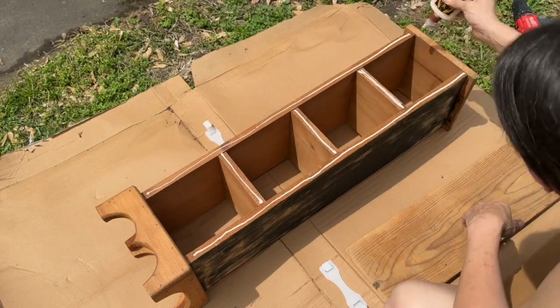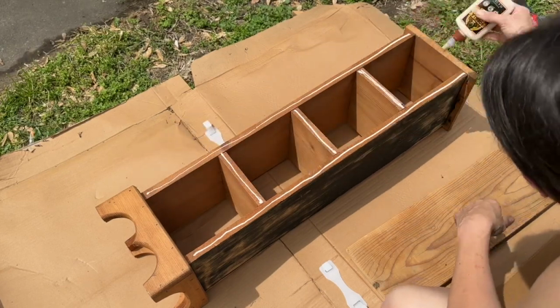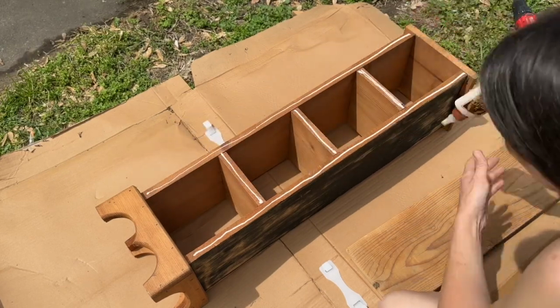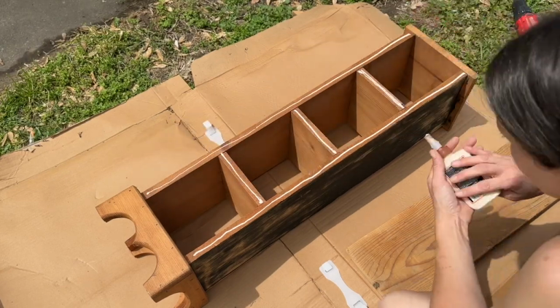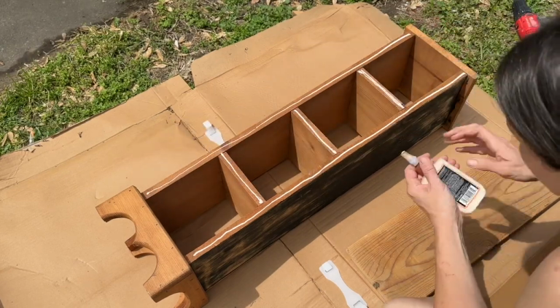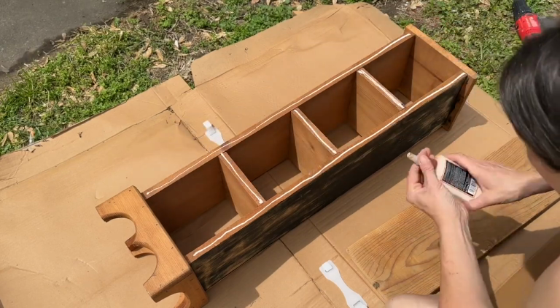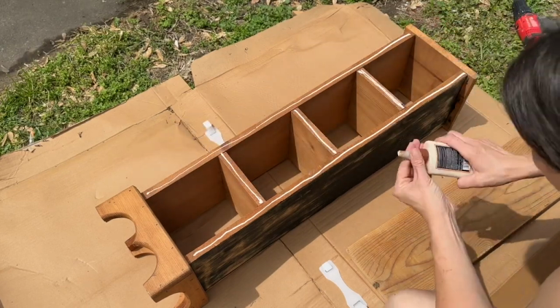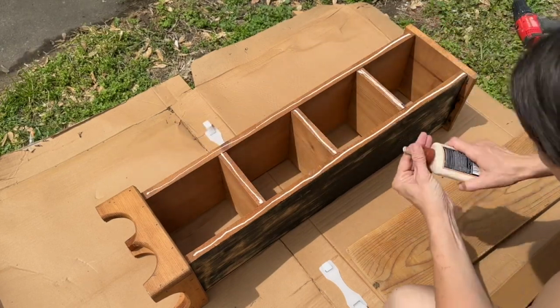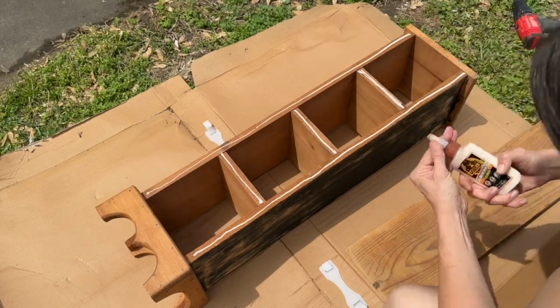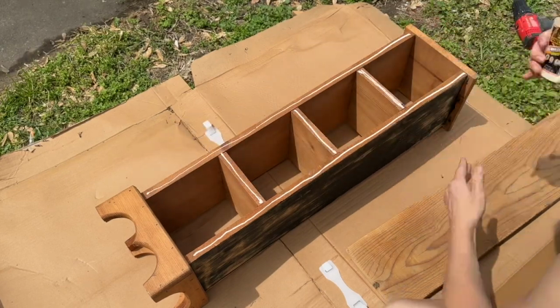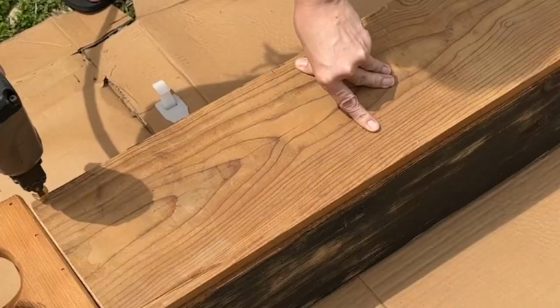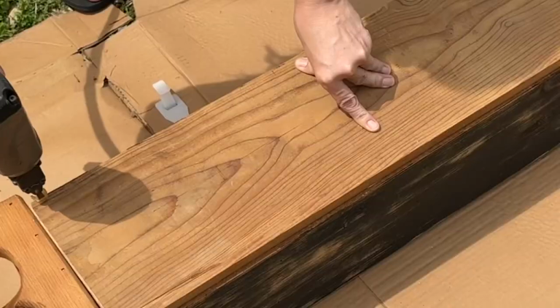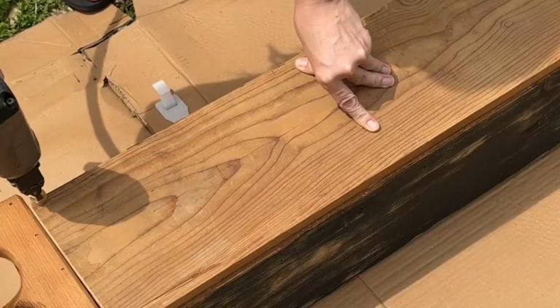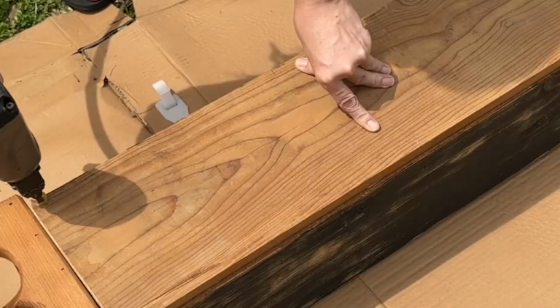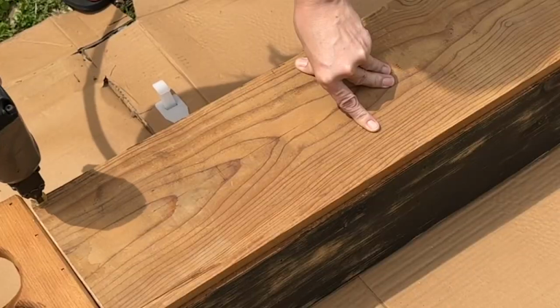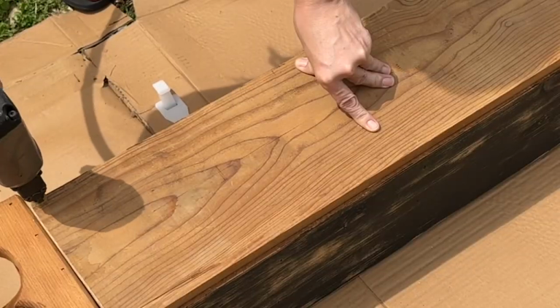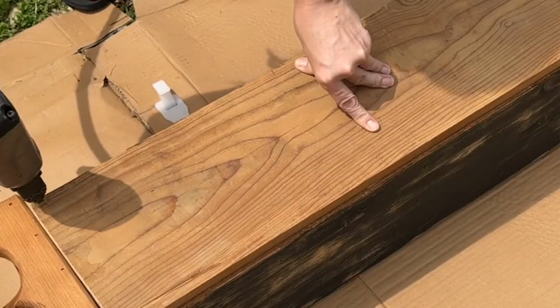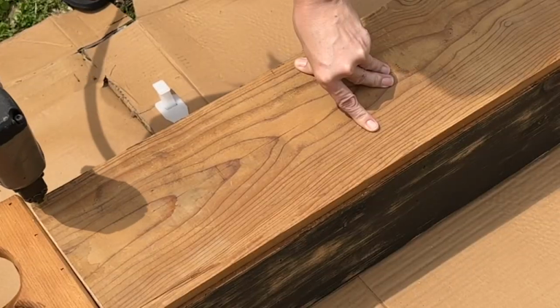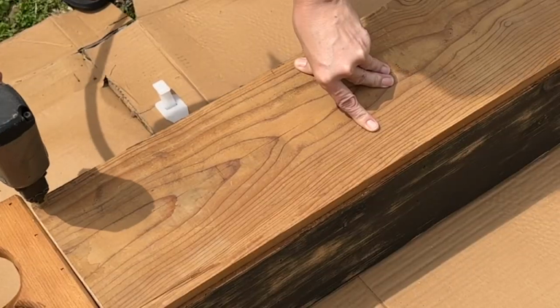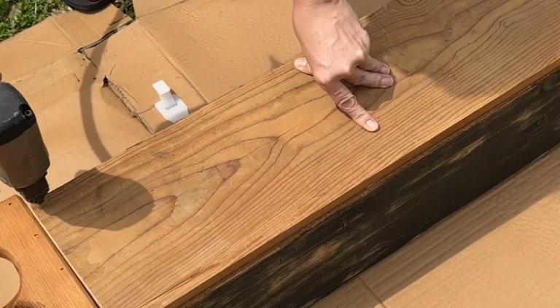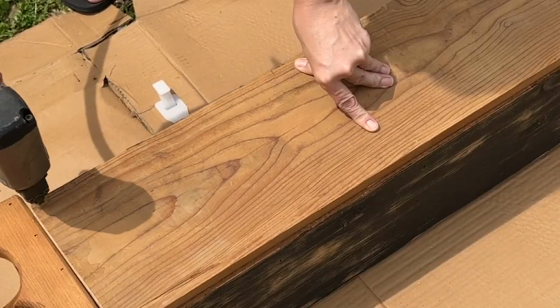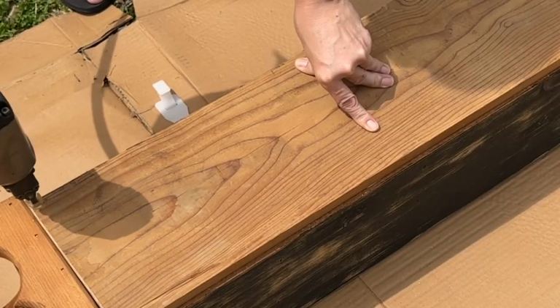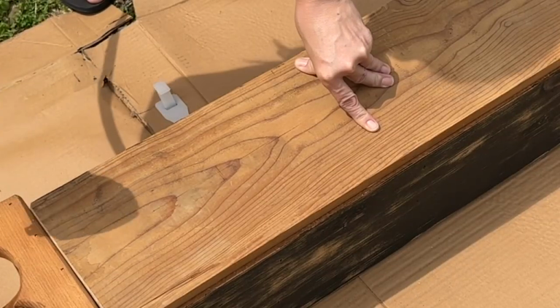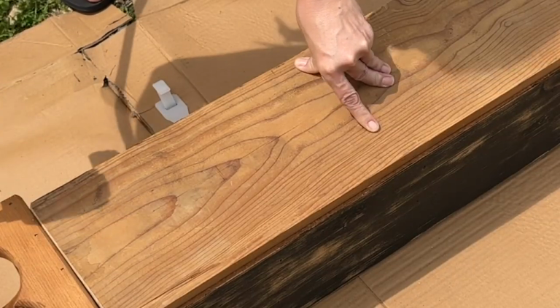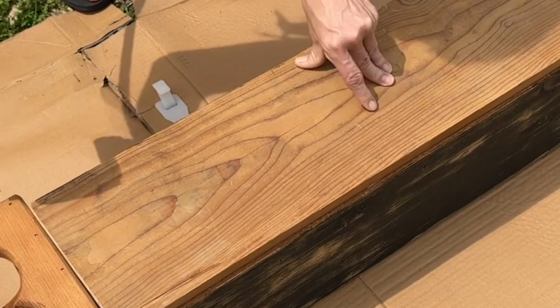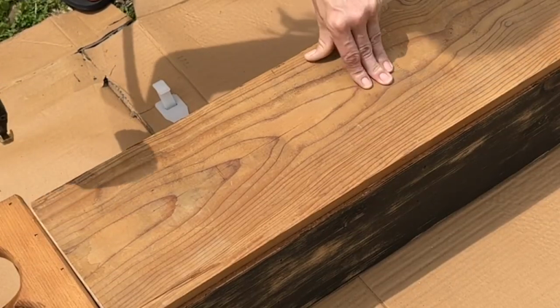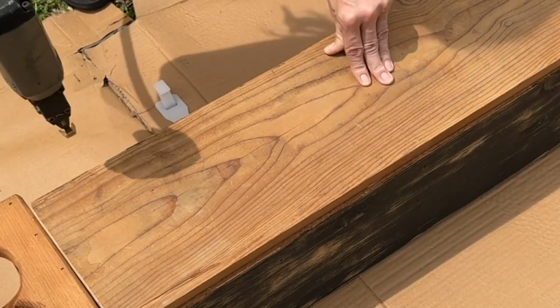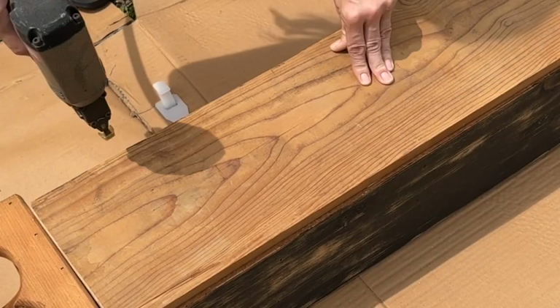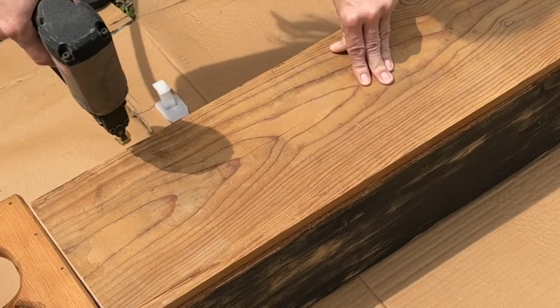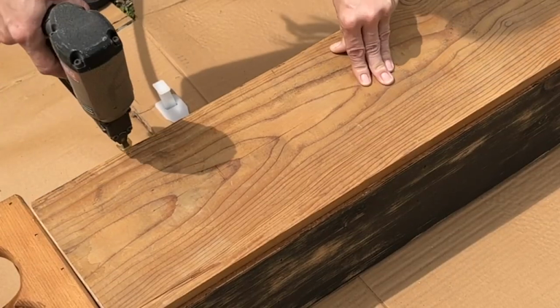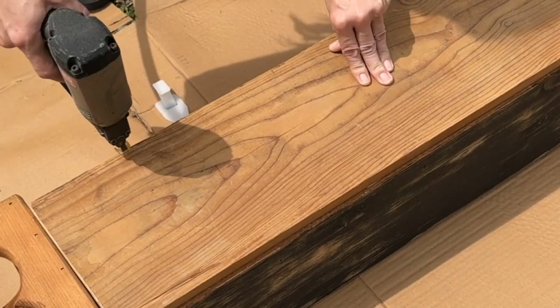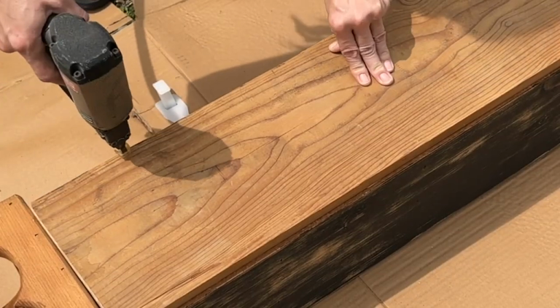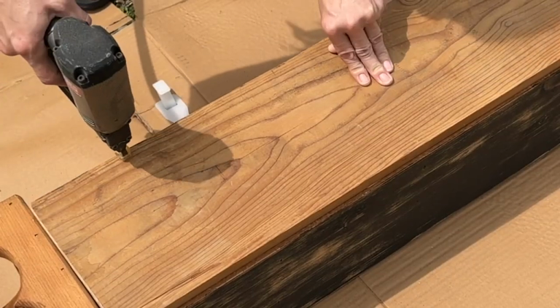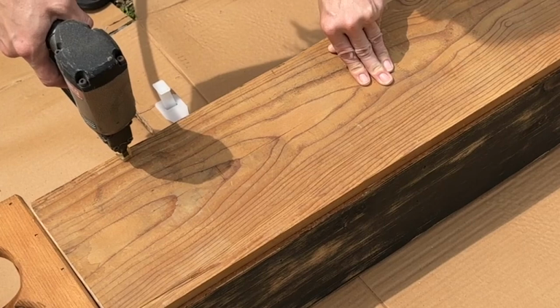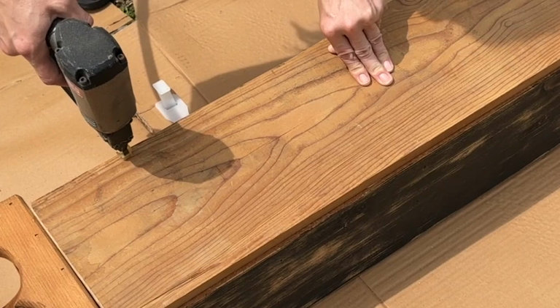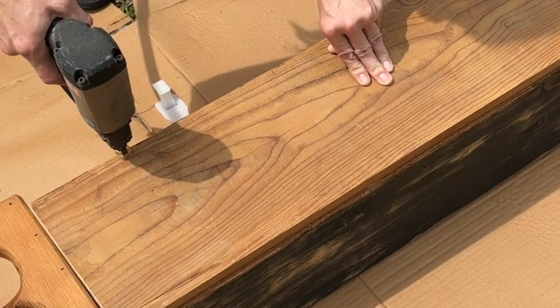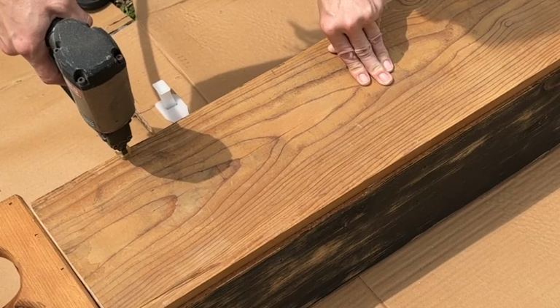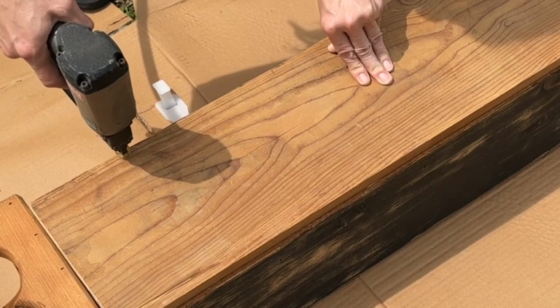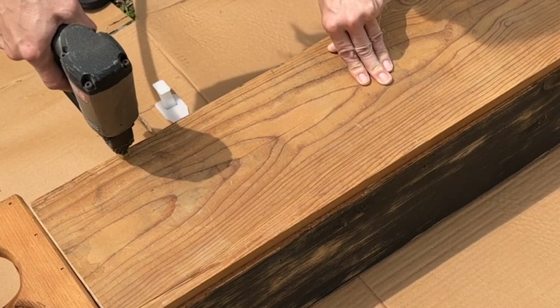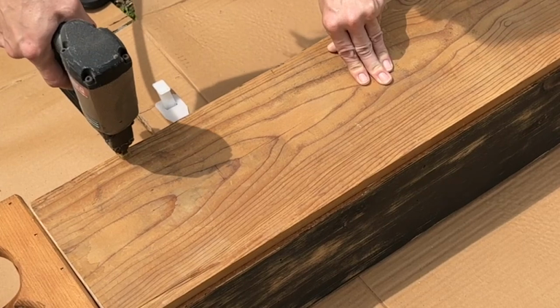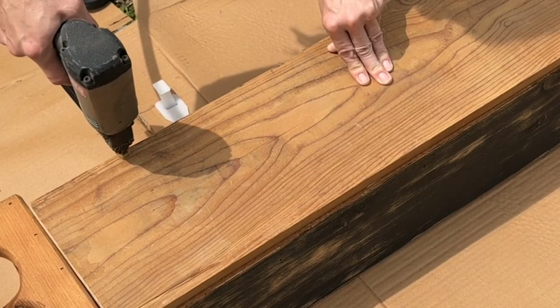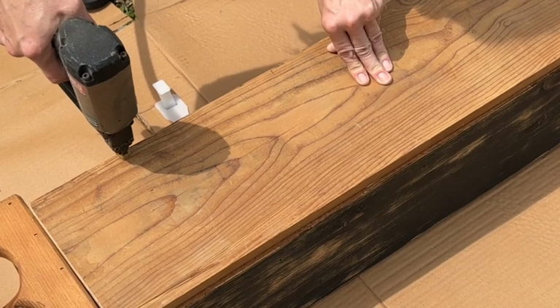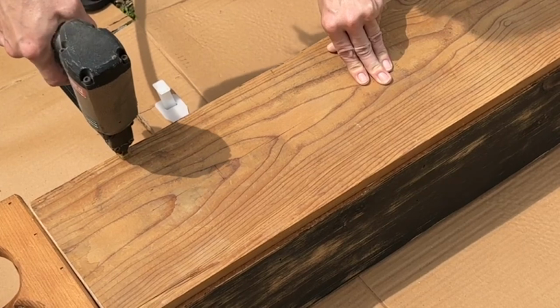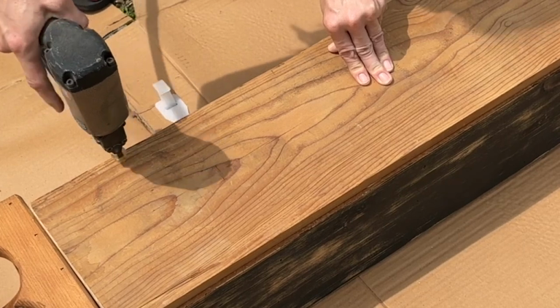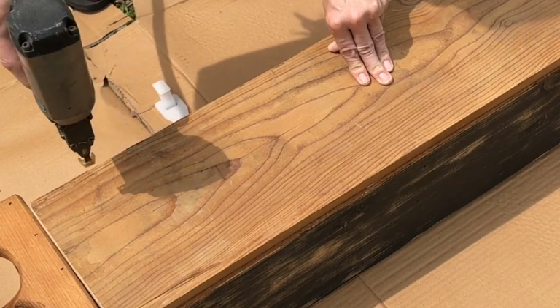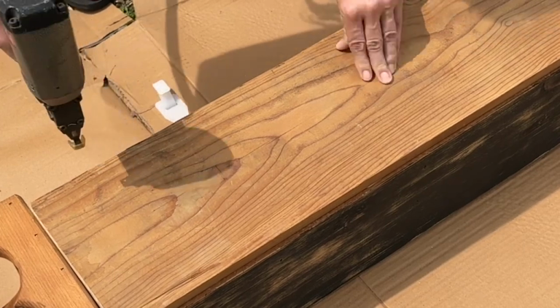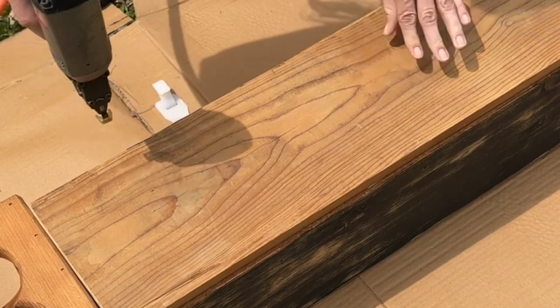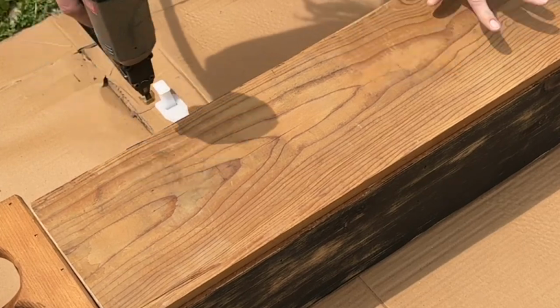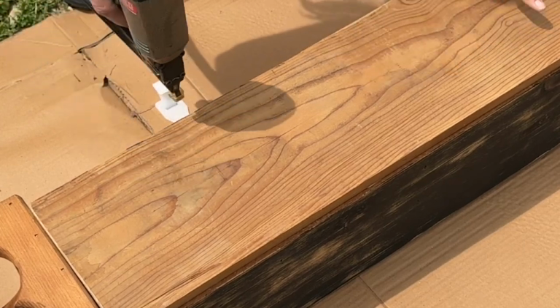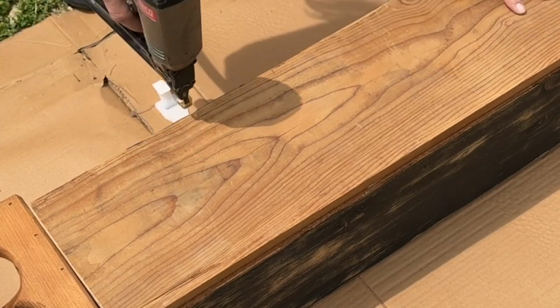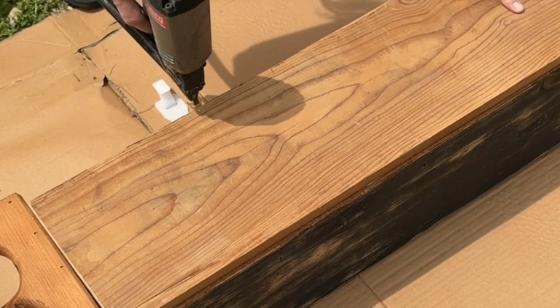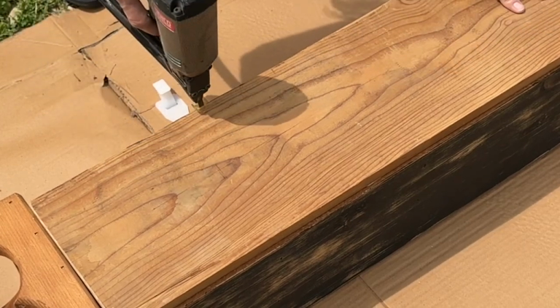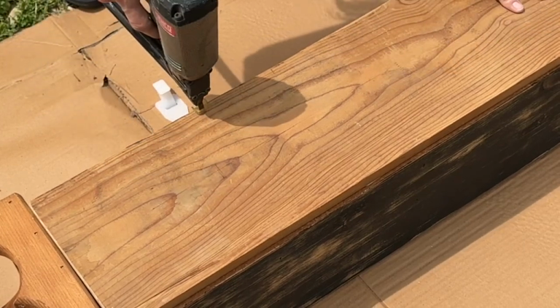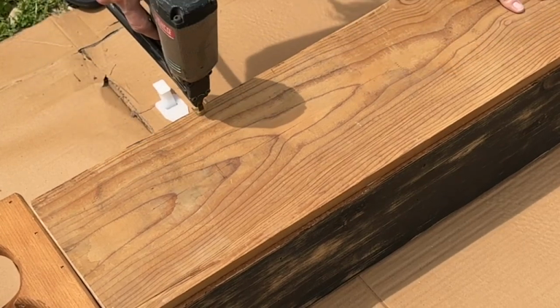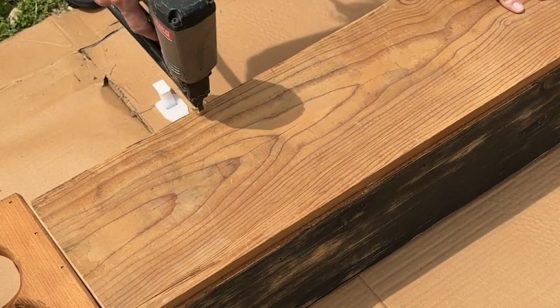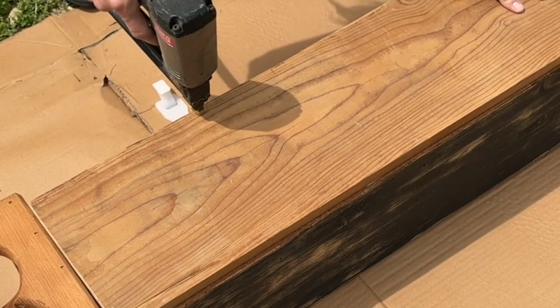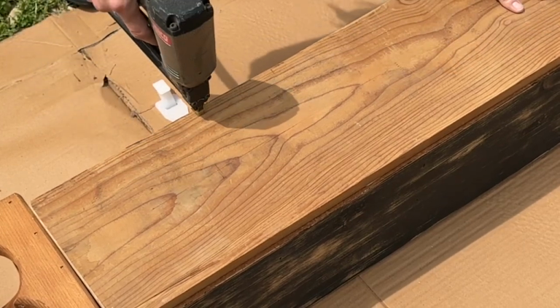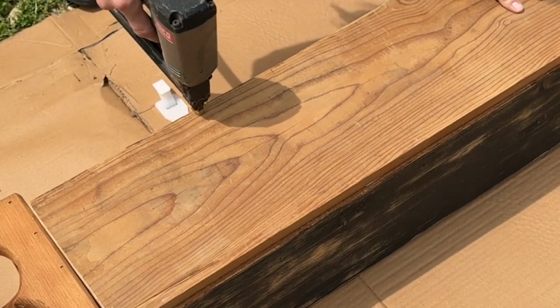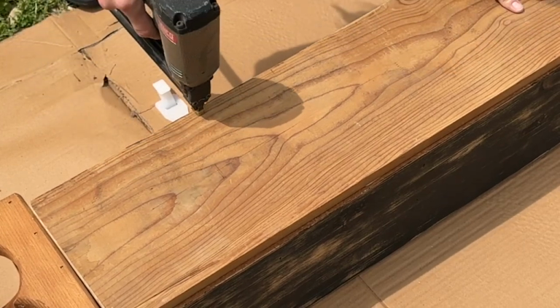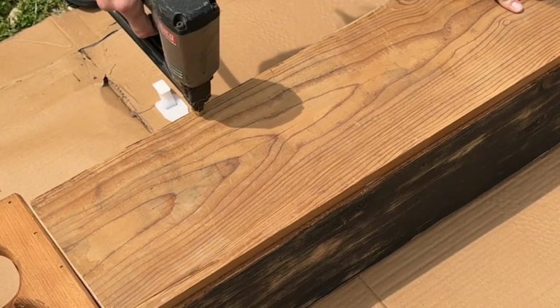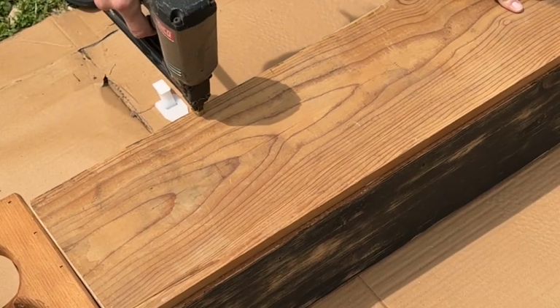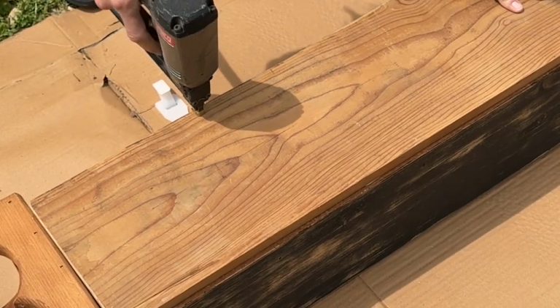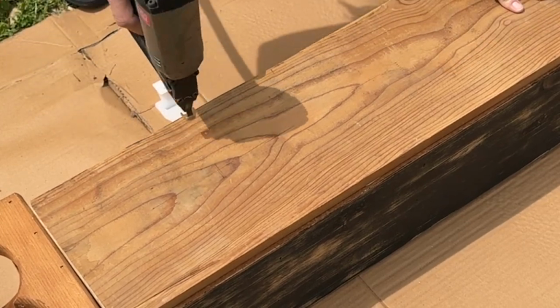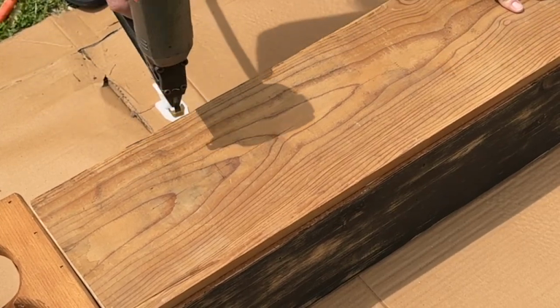I used some wood glue and my pneumatic nail gun to attach the backer onto the shelf.